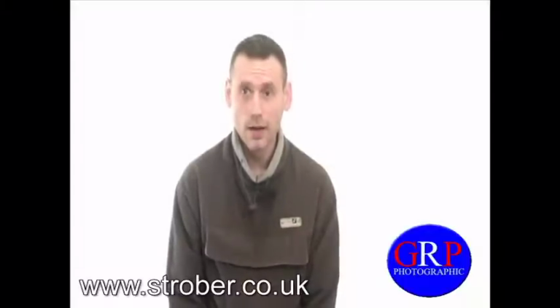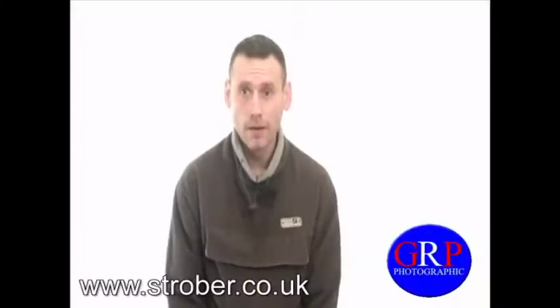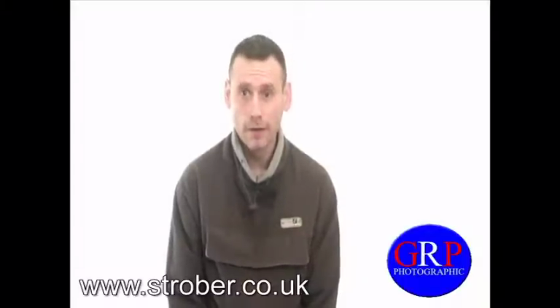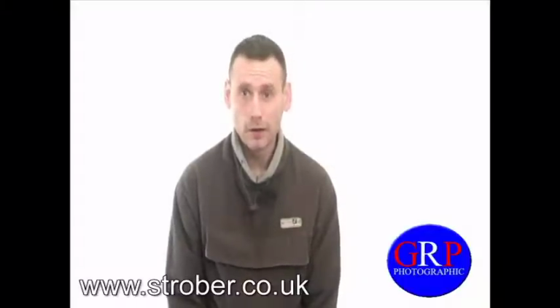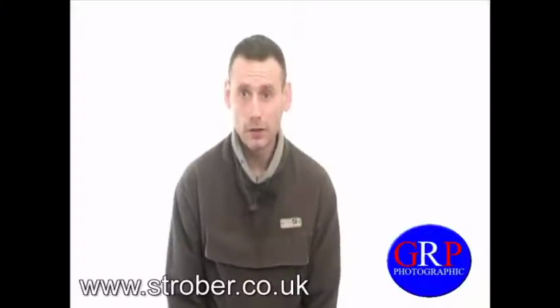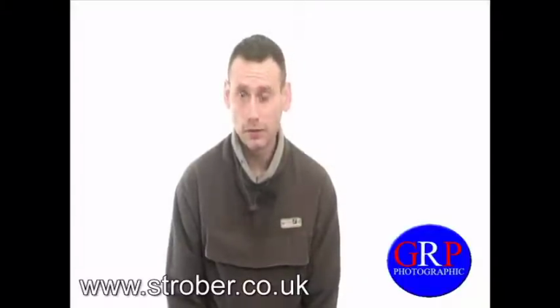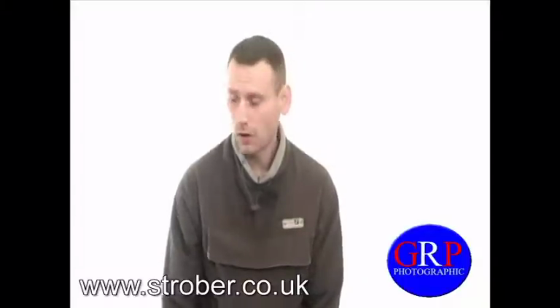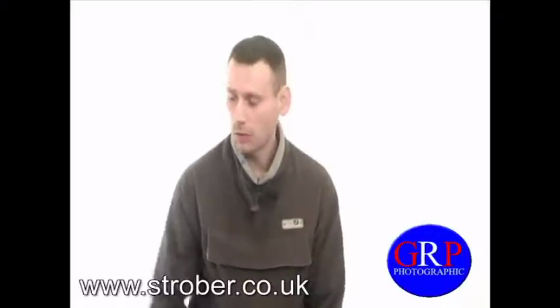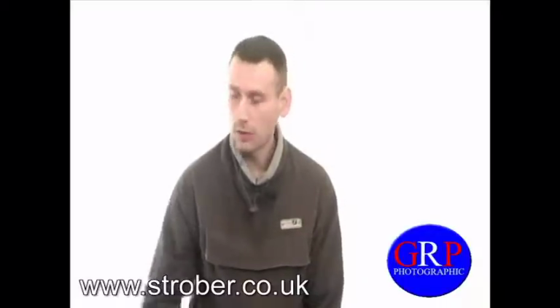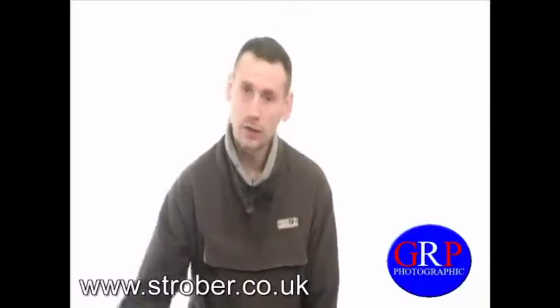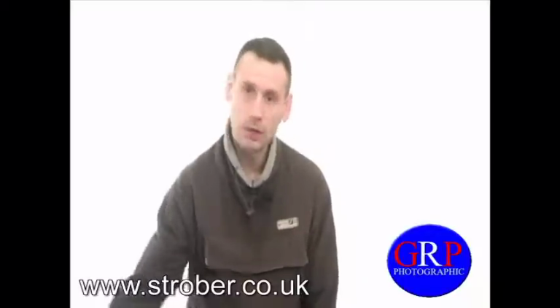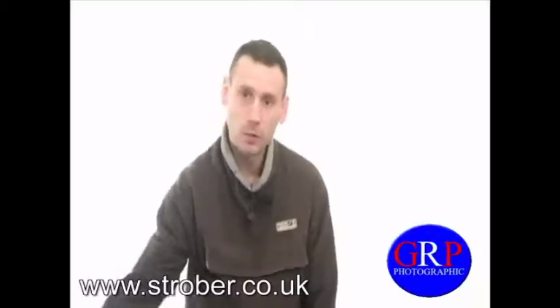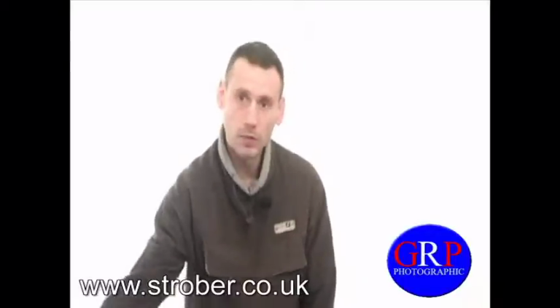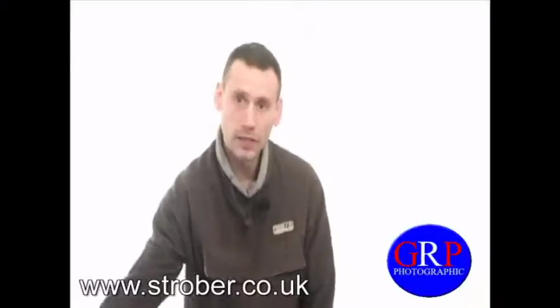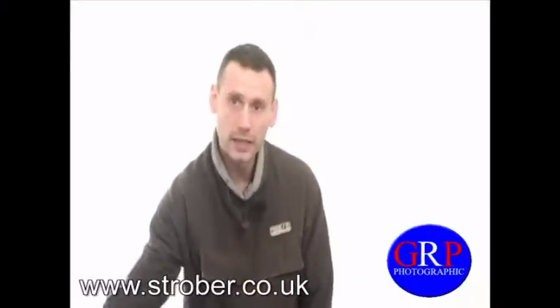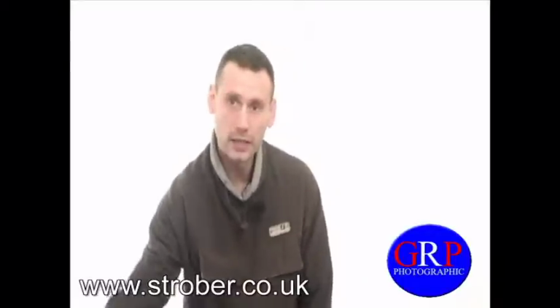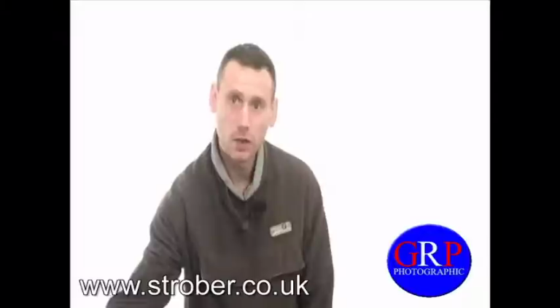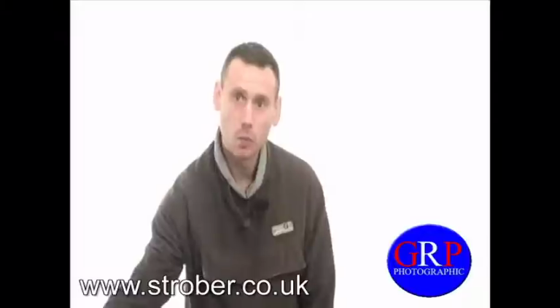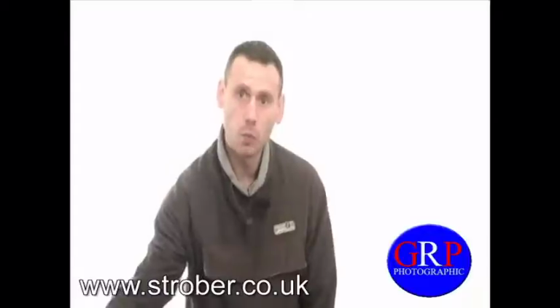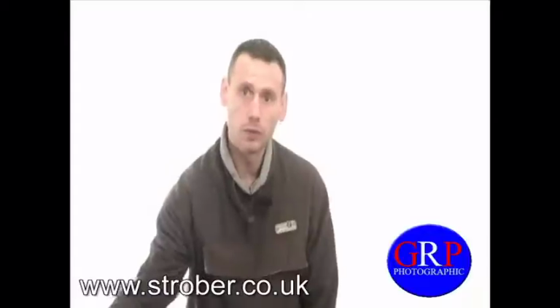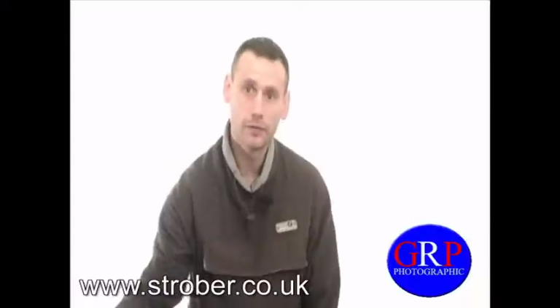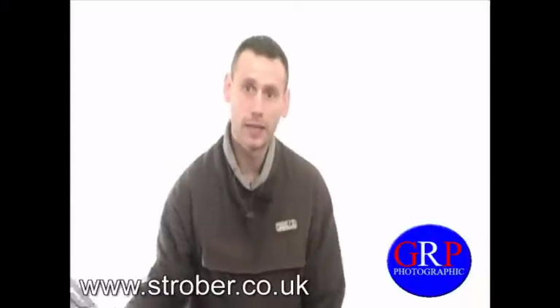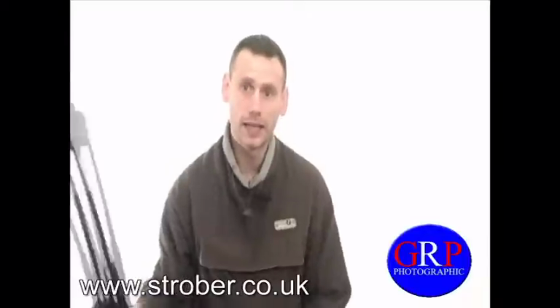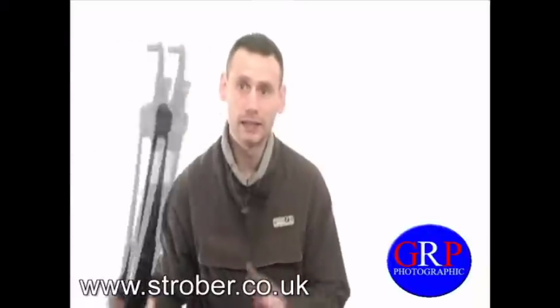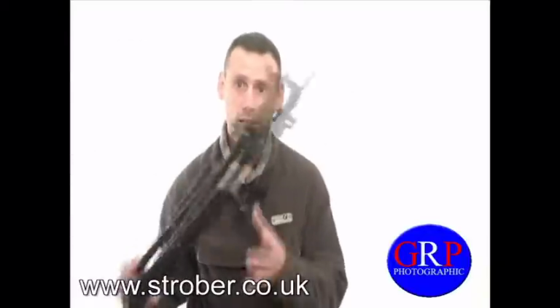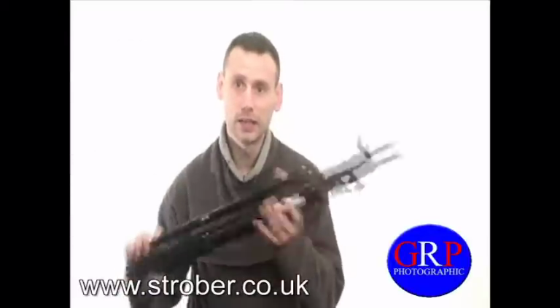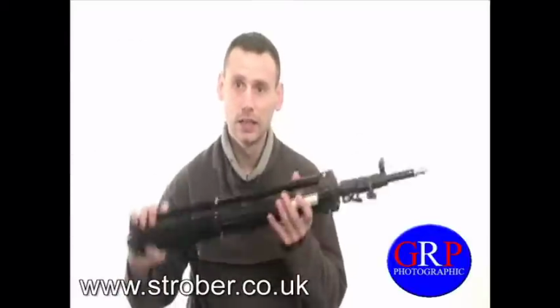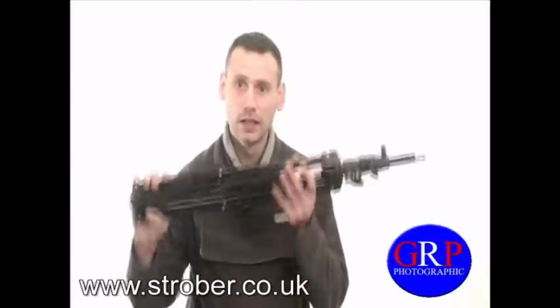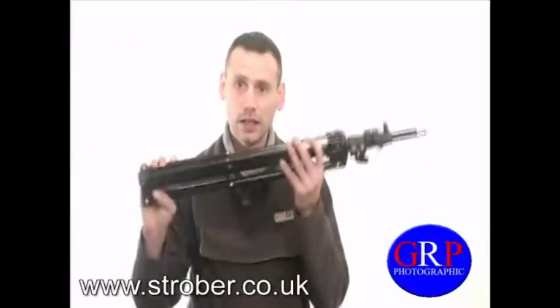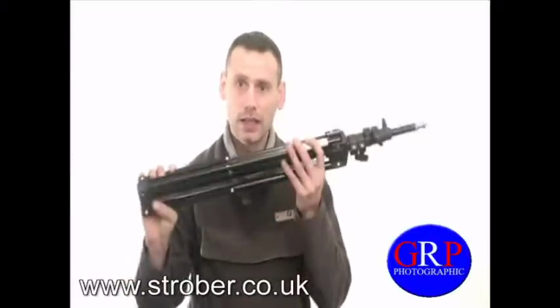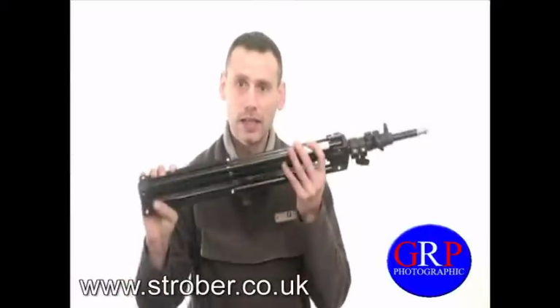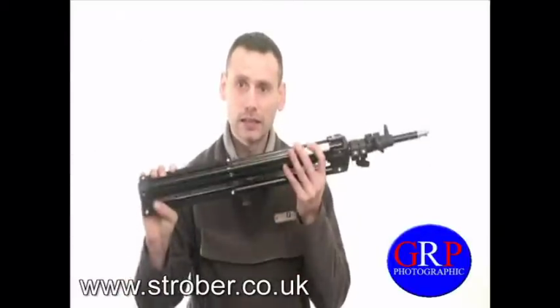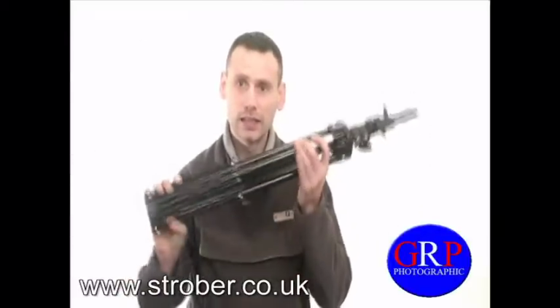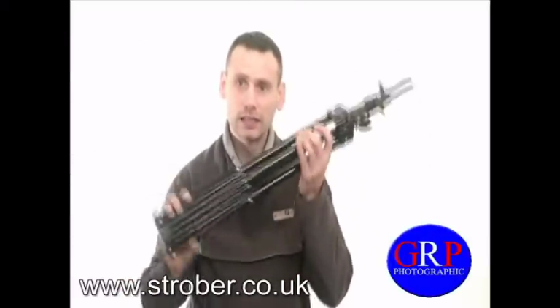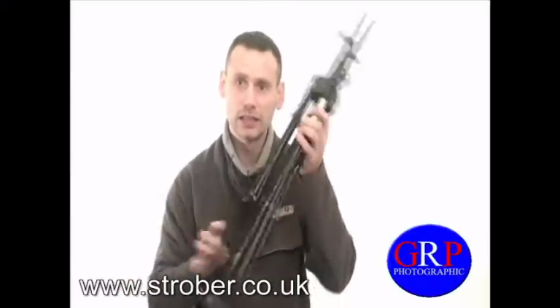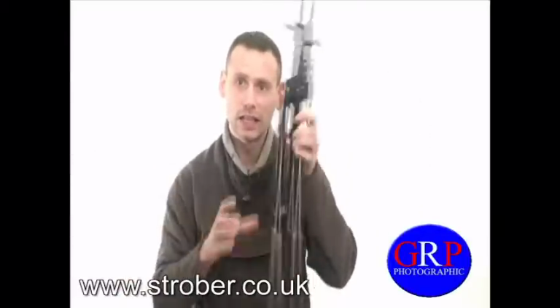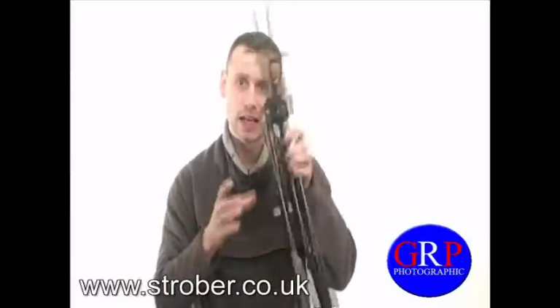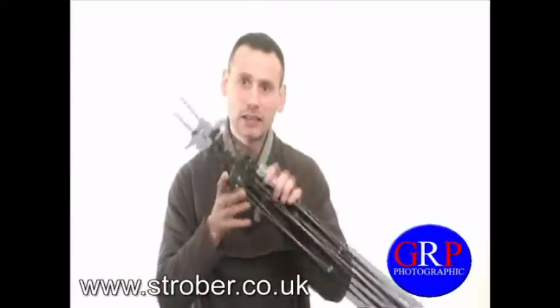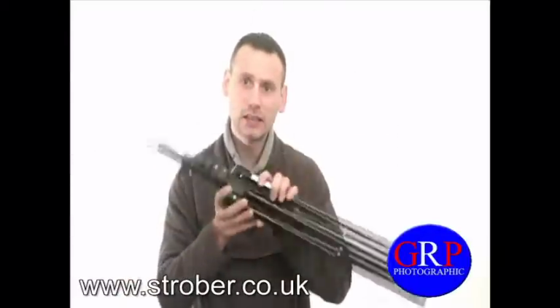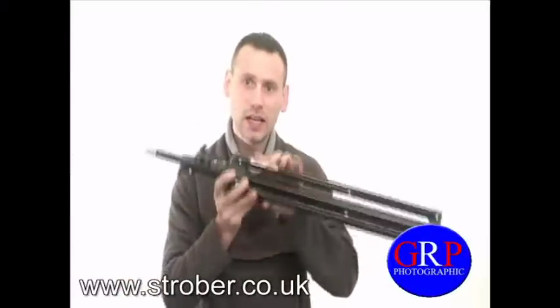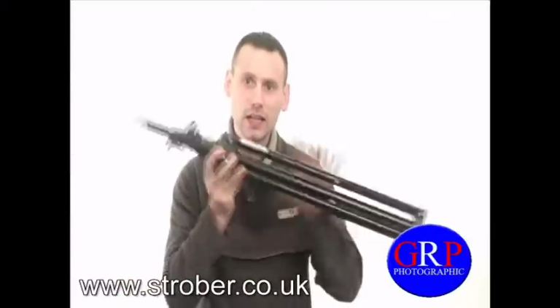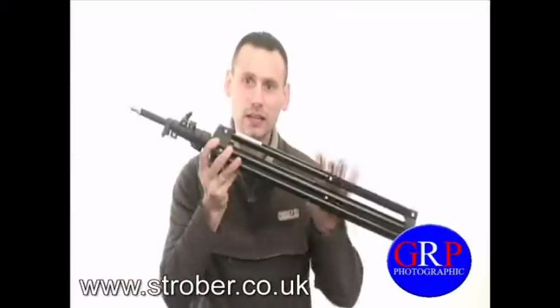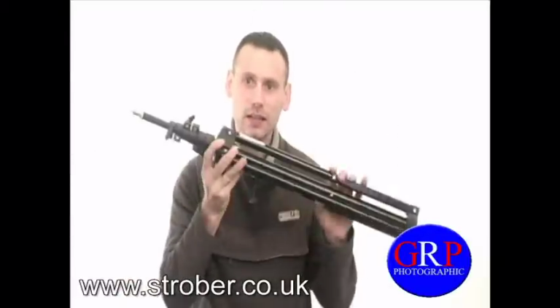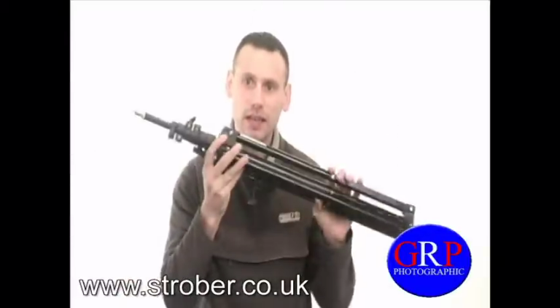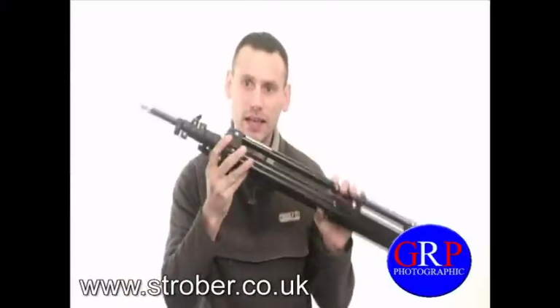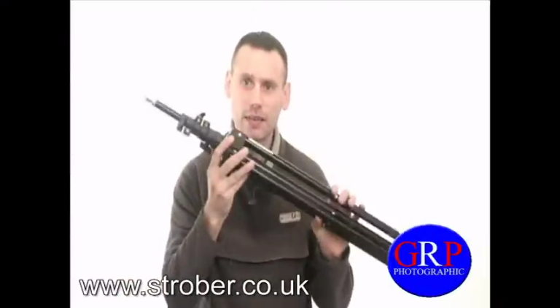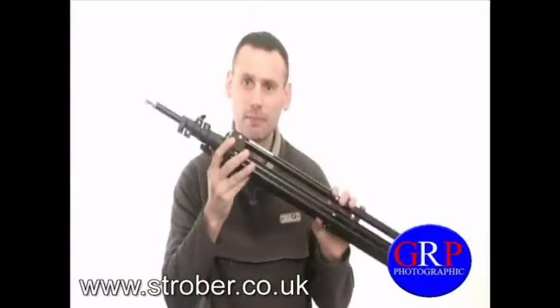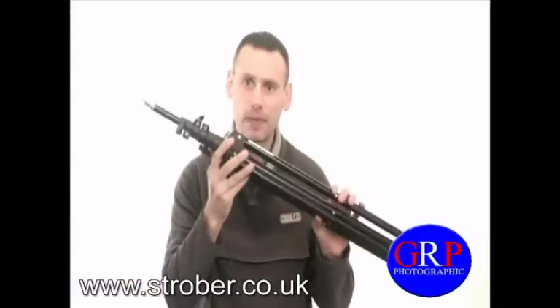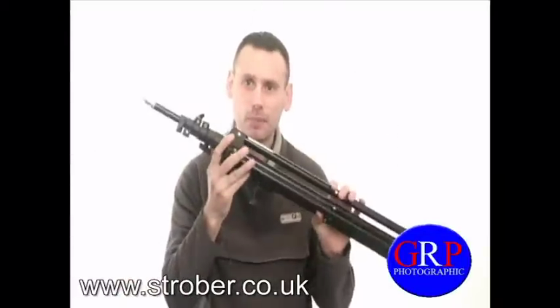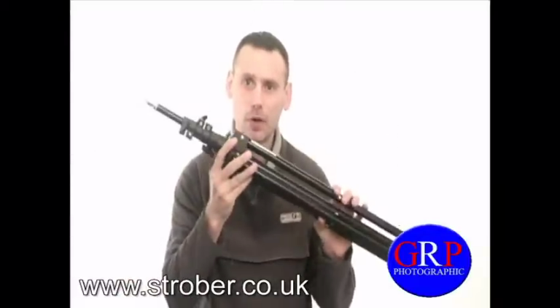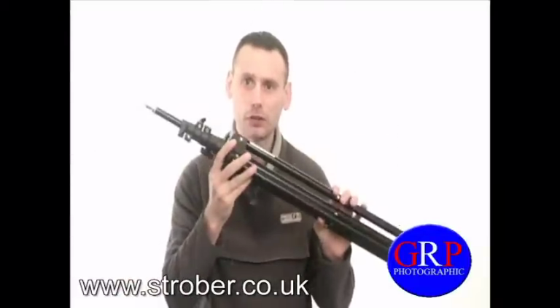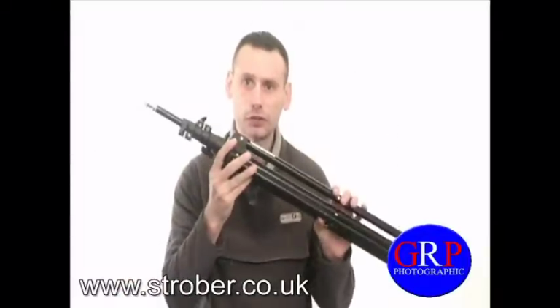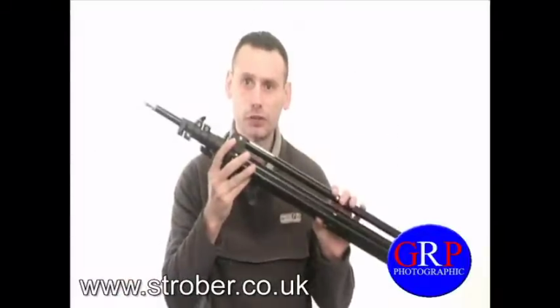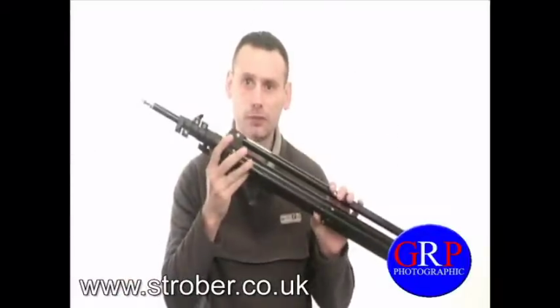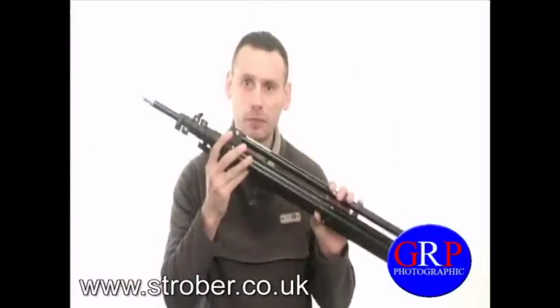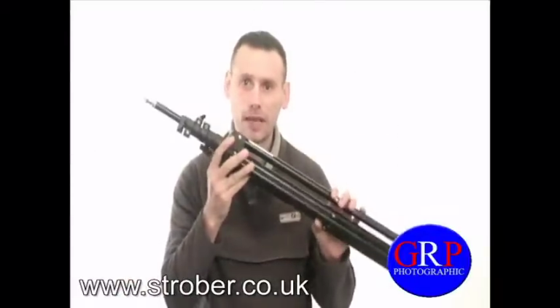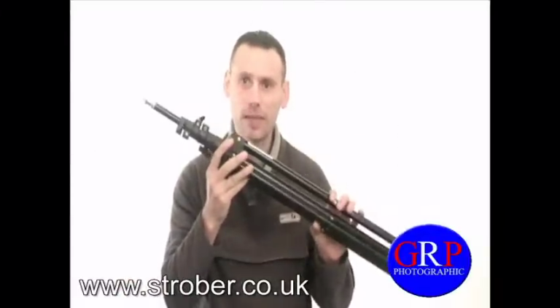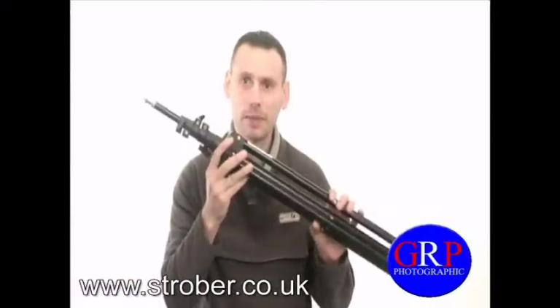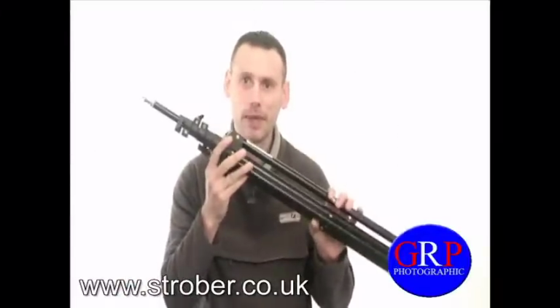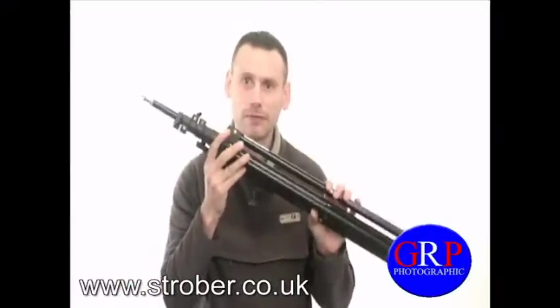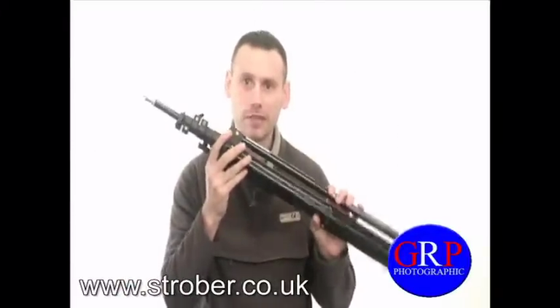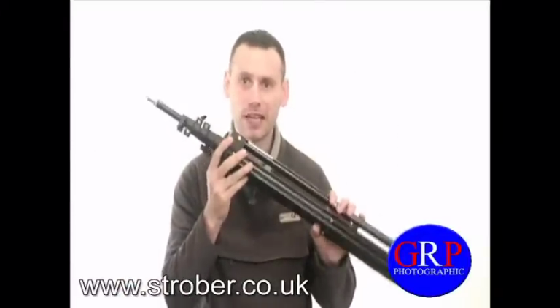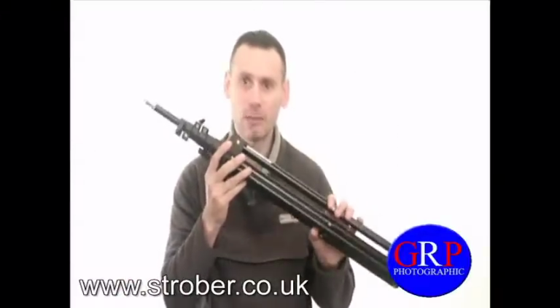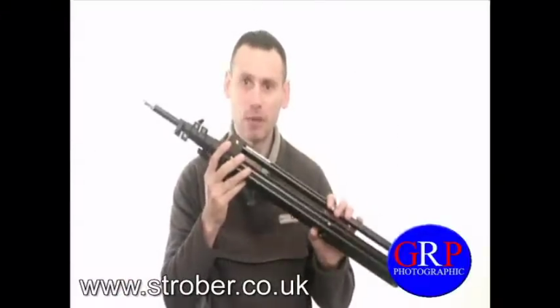First of all you will need one of these — it's a light stand. They can be purchased from eBay for £10.